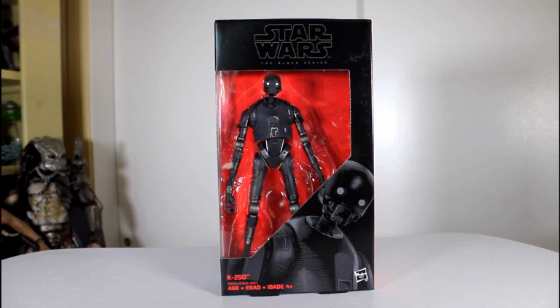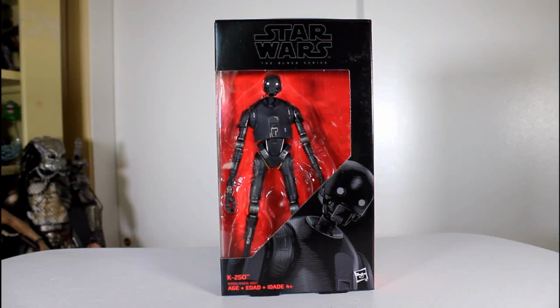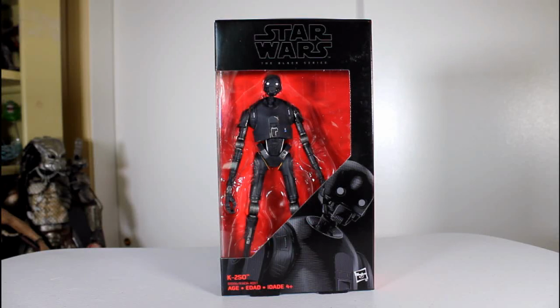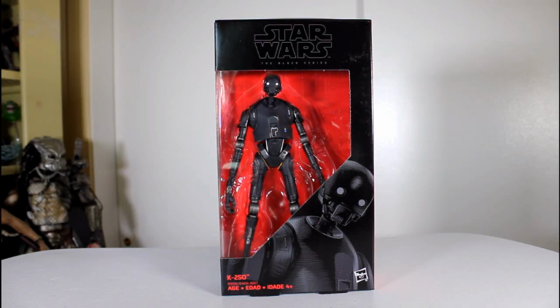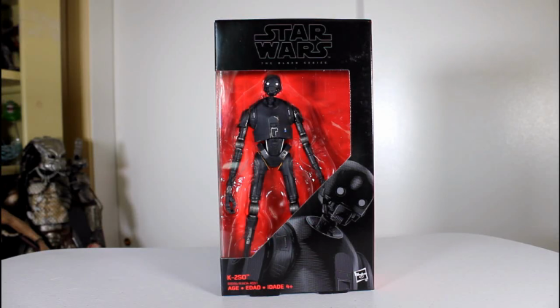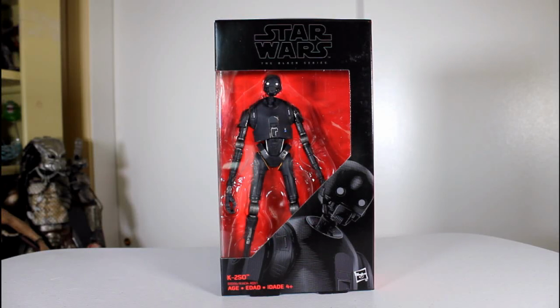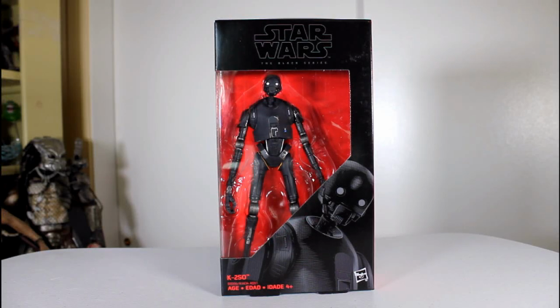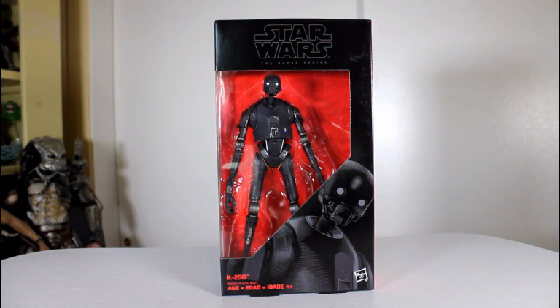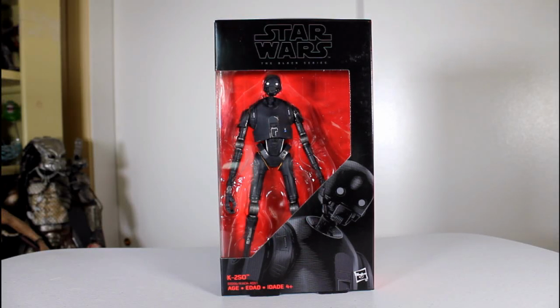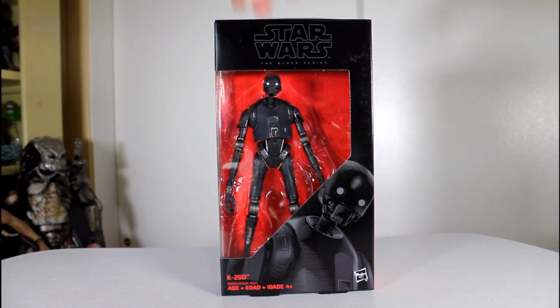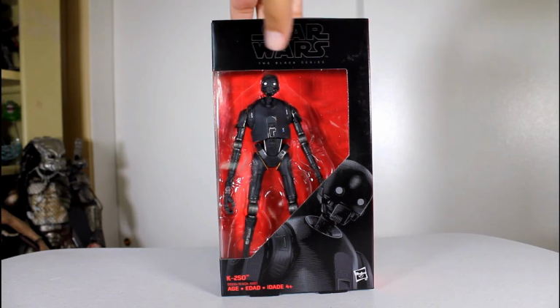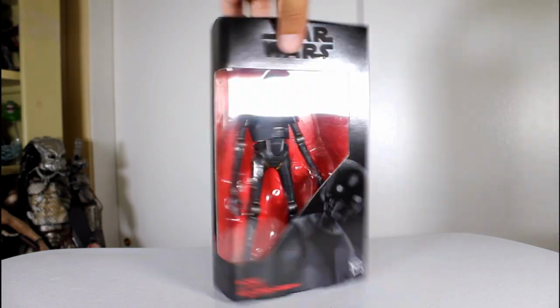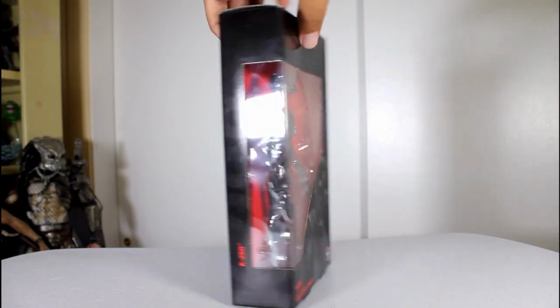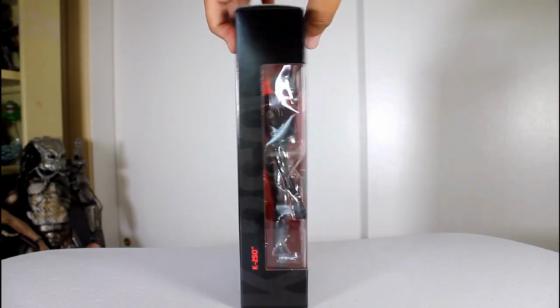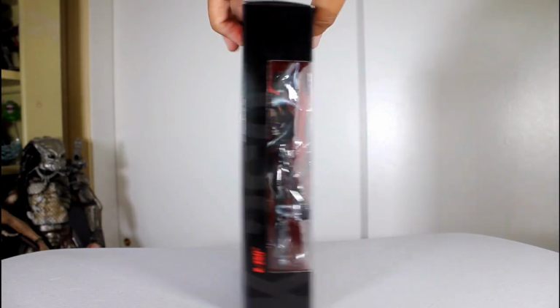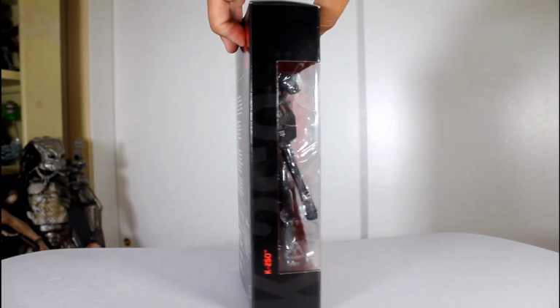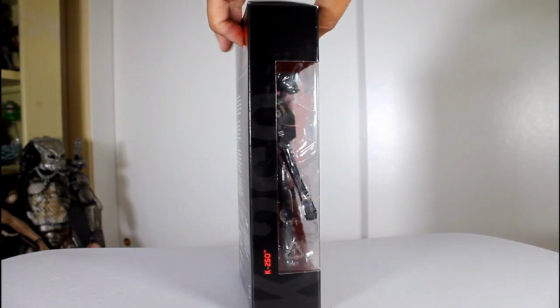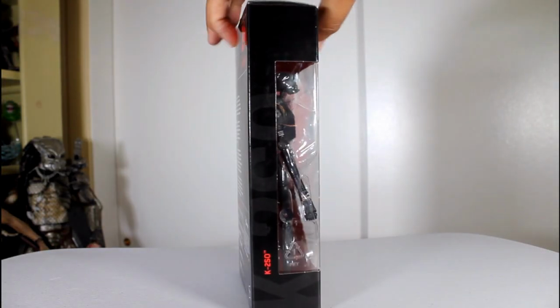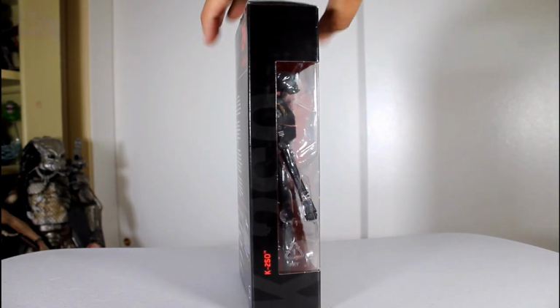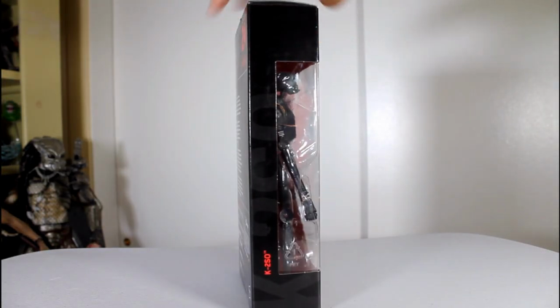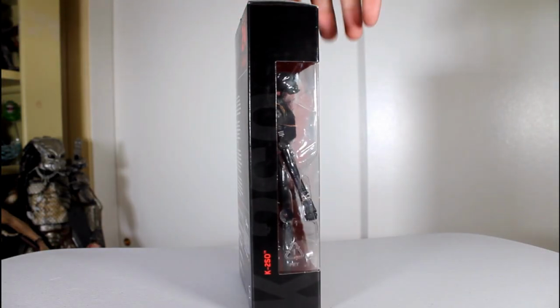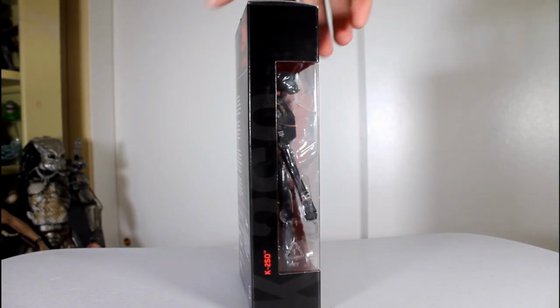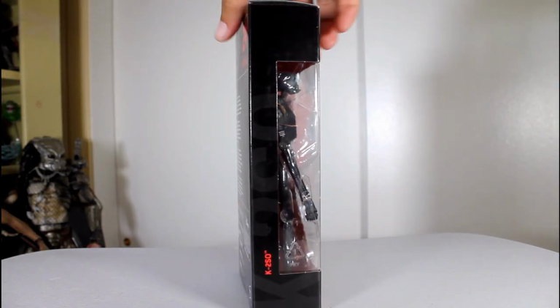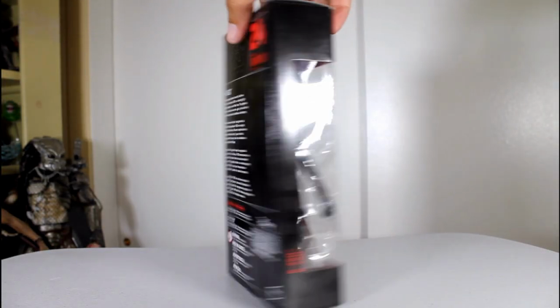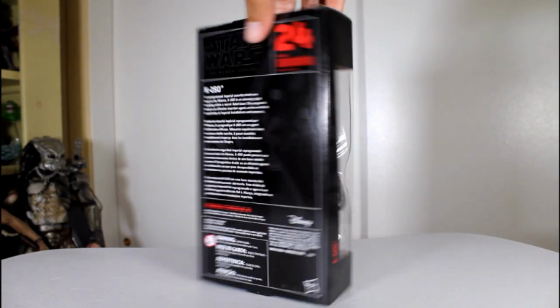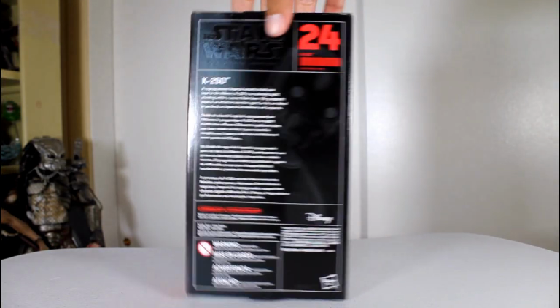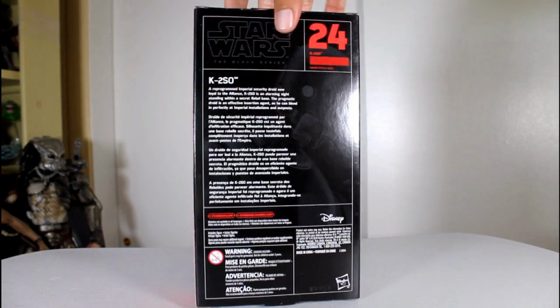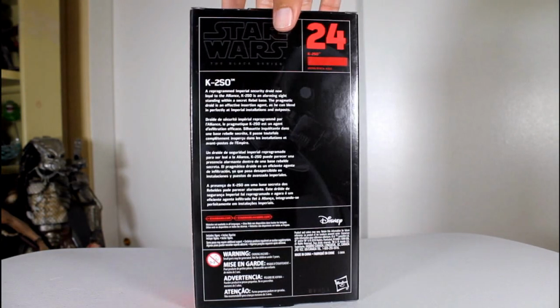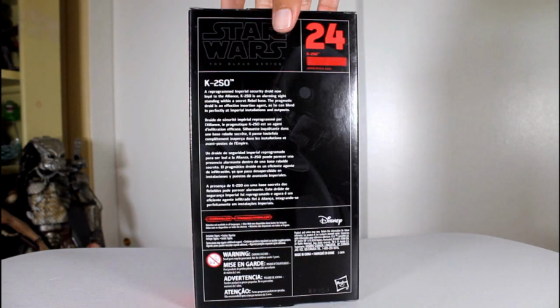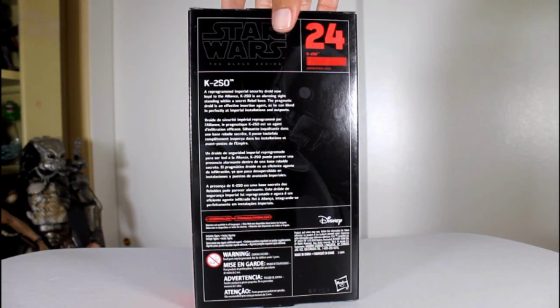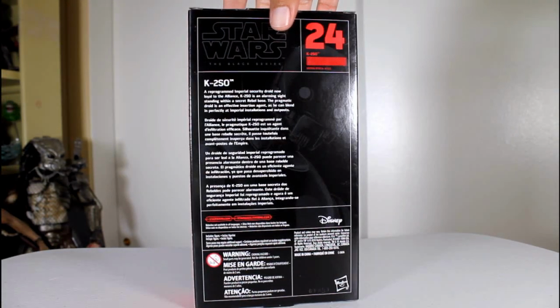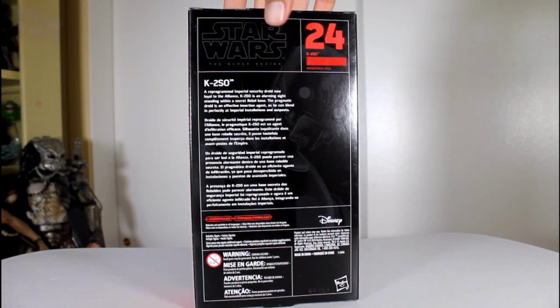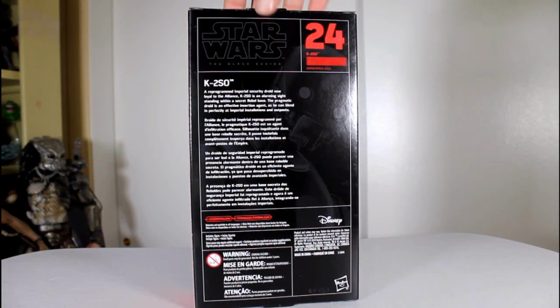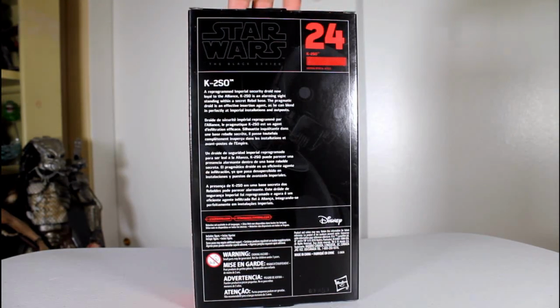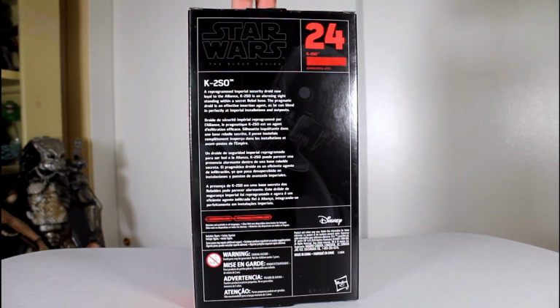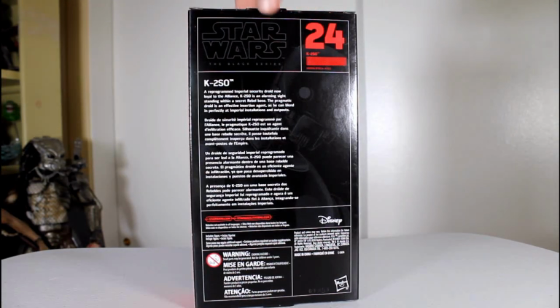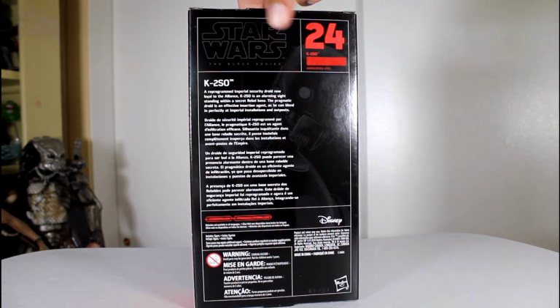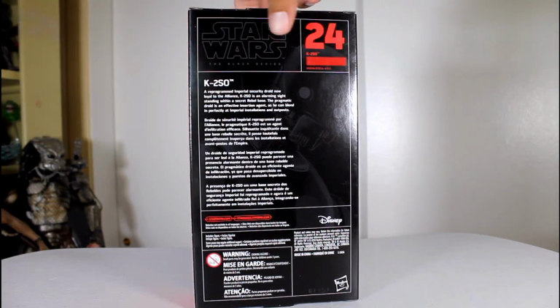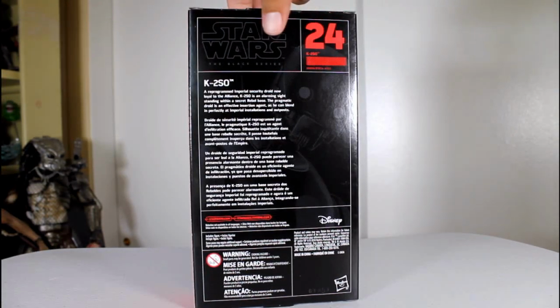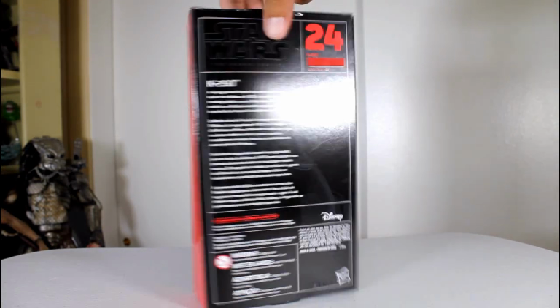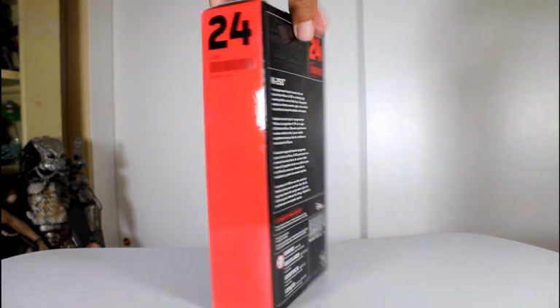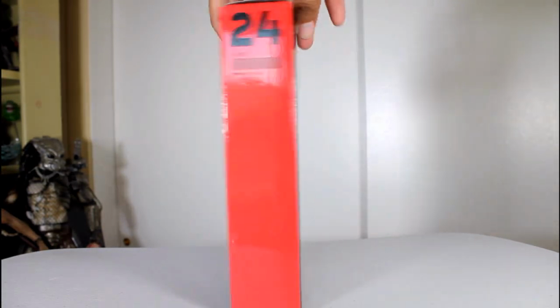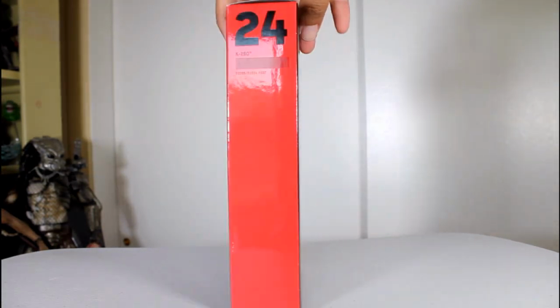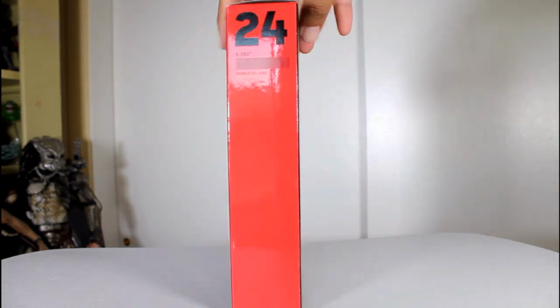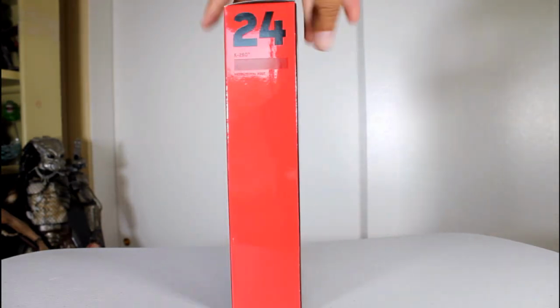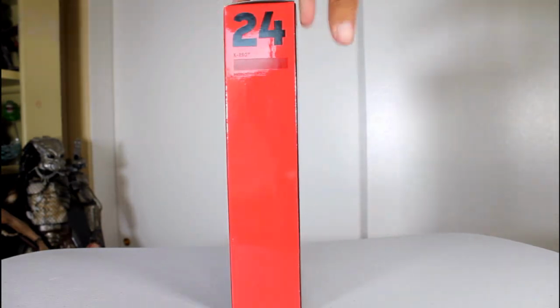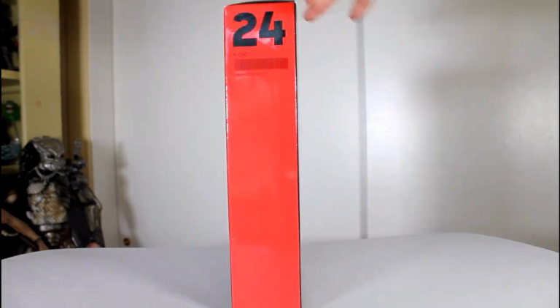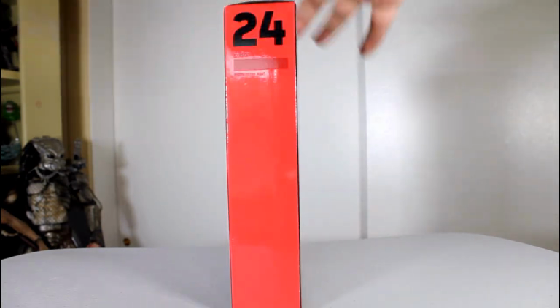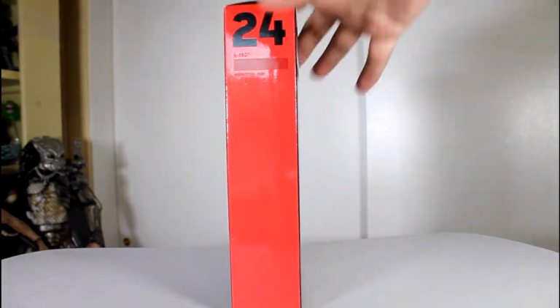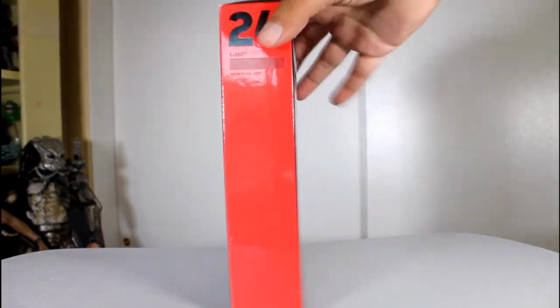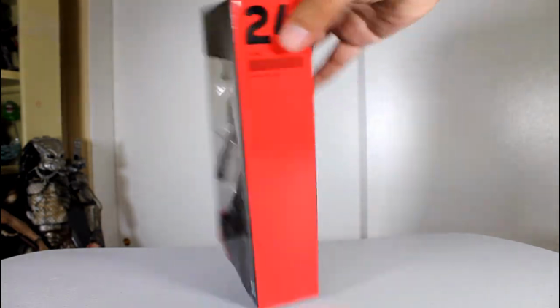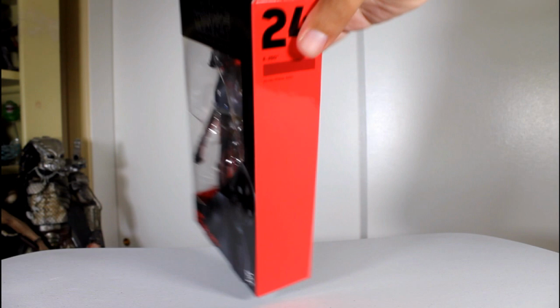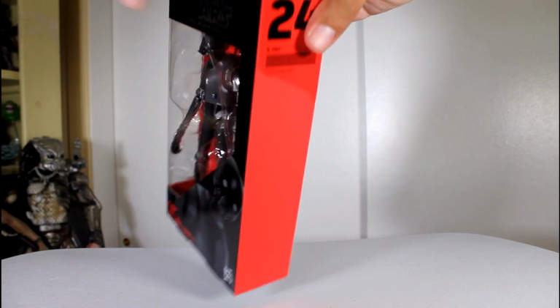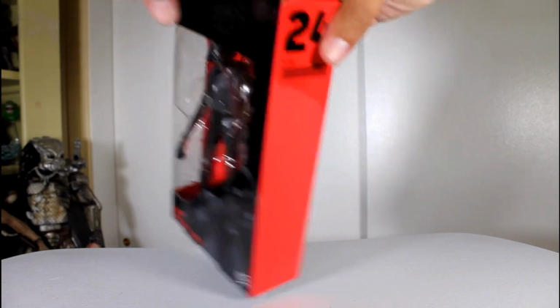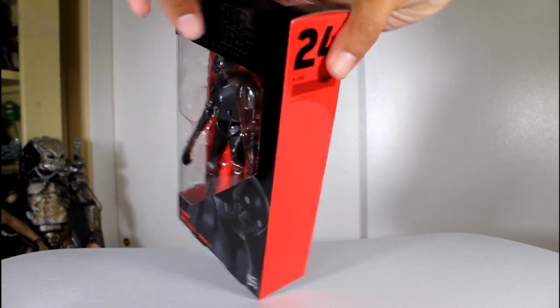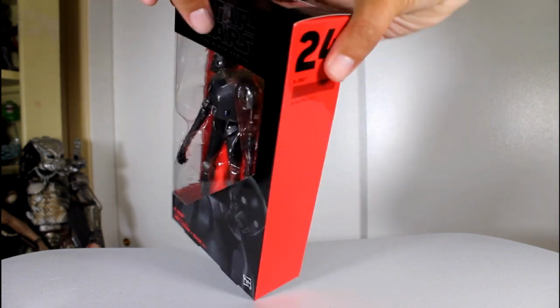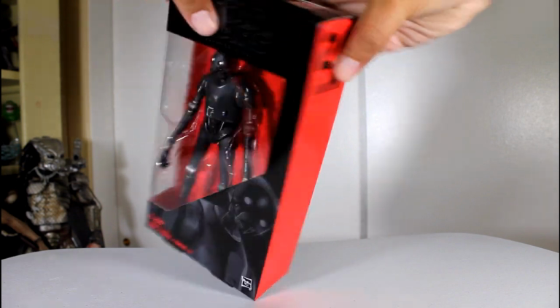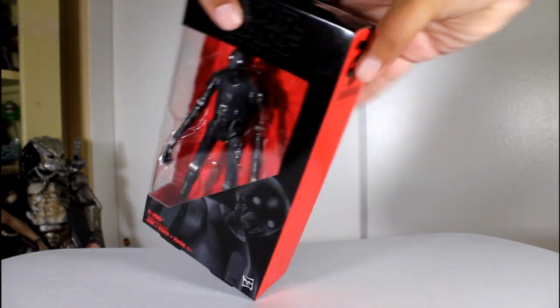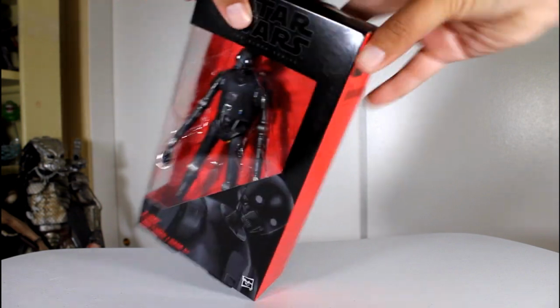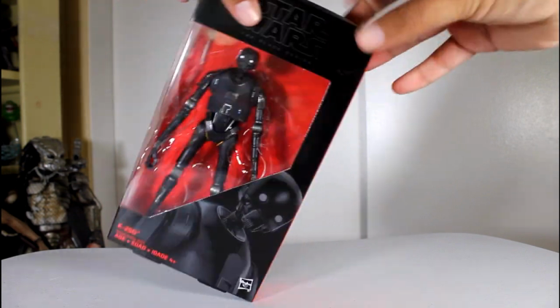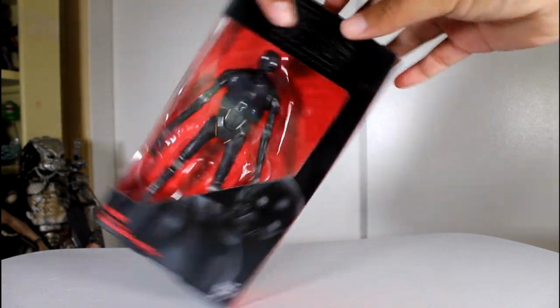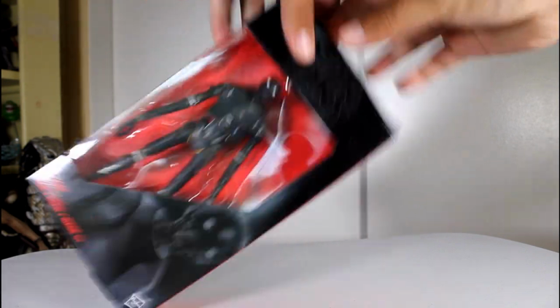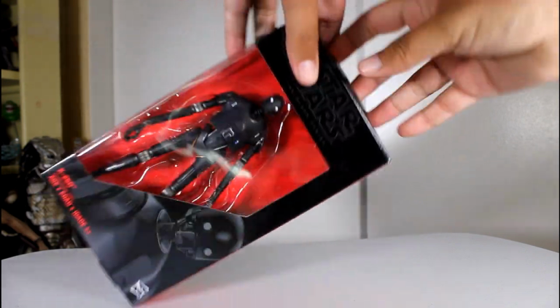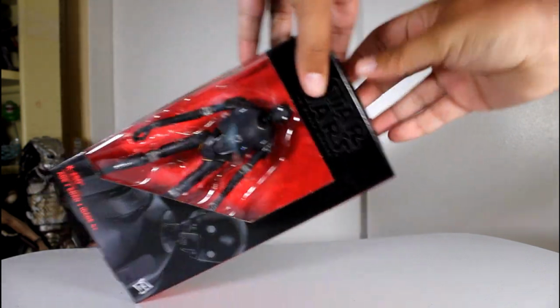Hey, this is John Carlos, and I'm here with a look at the Star Wars Black Series action figure of K2SO from Rogue One.